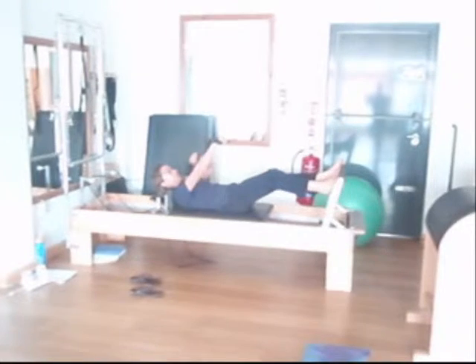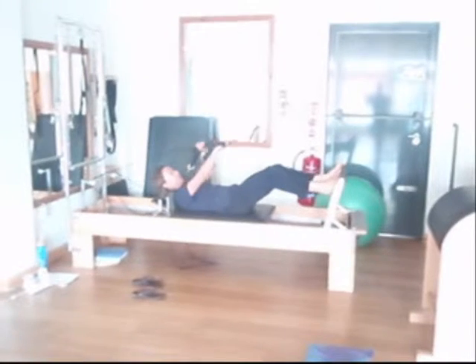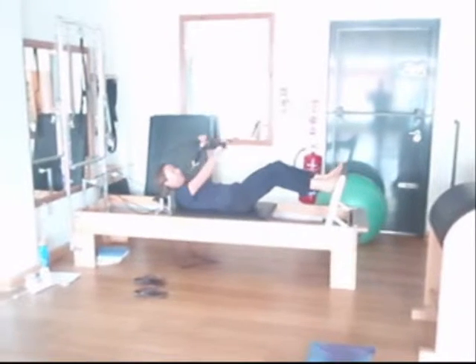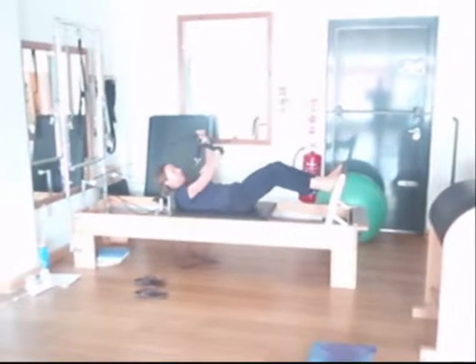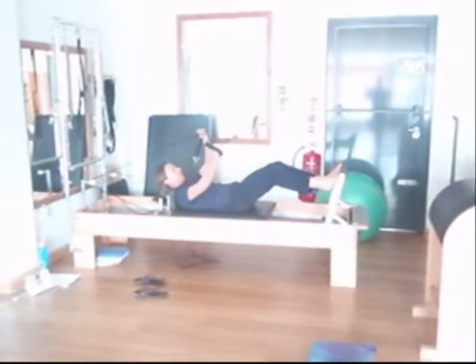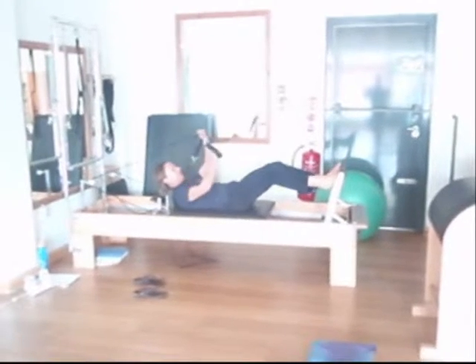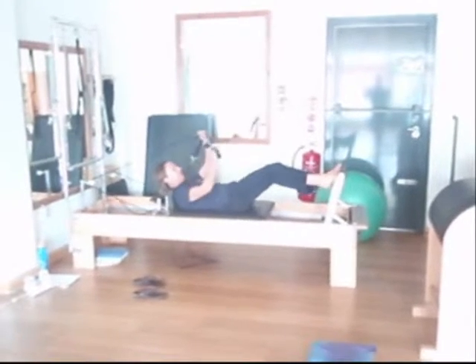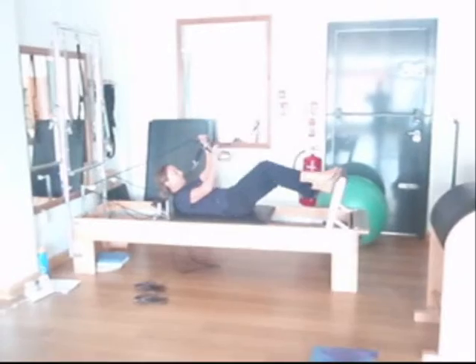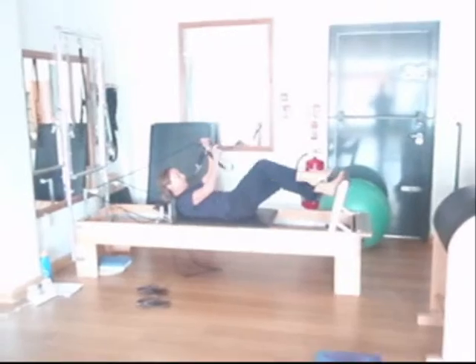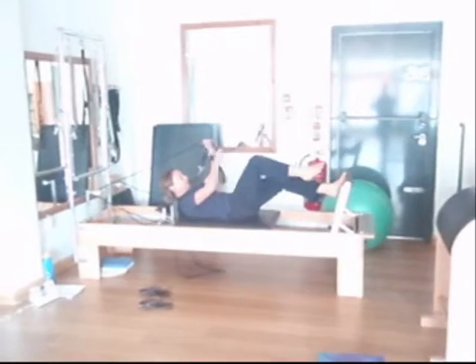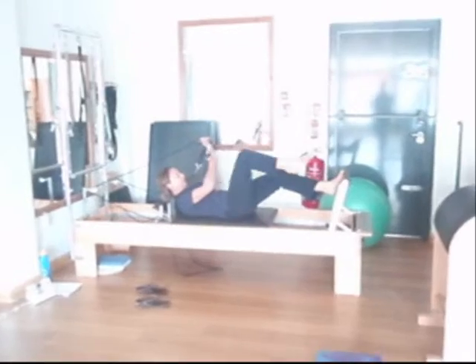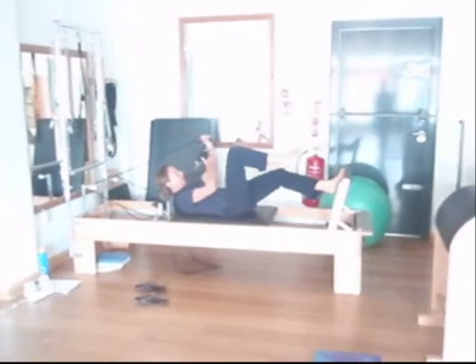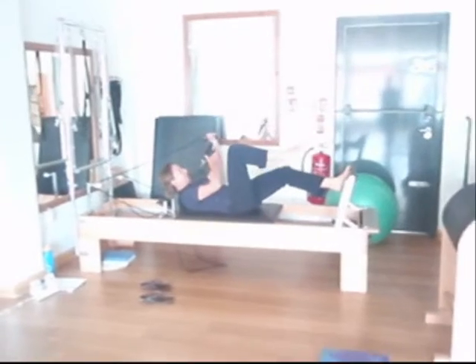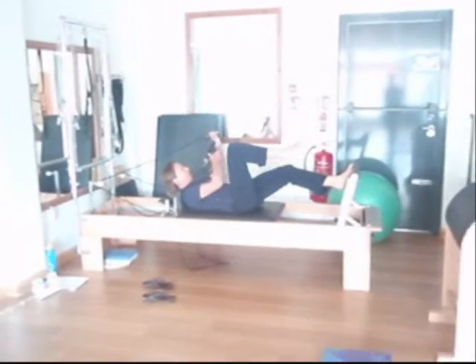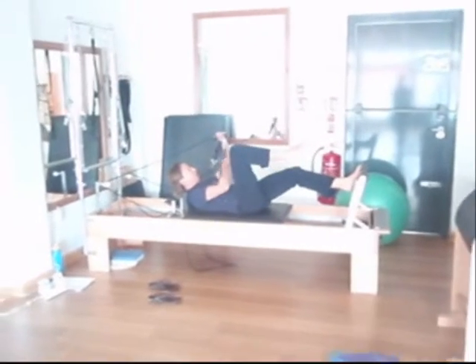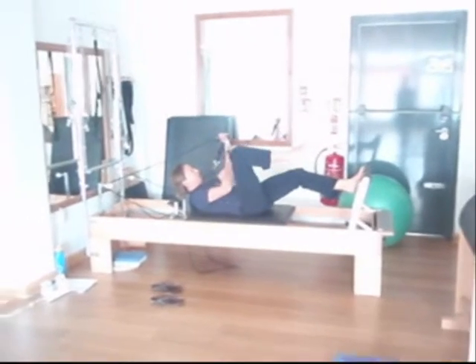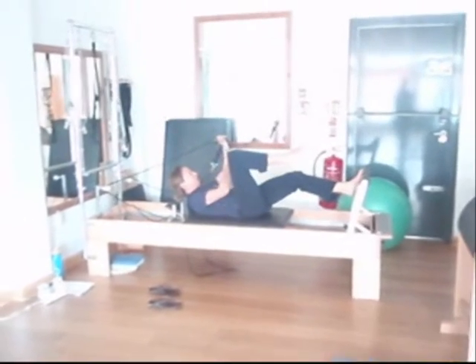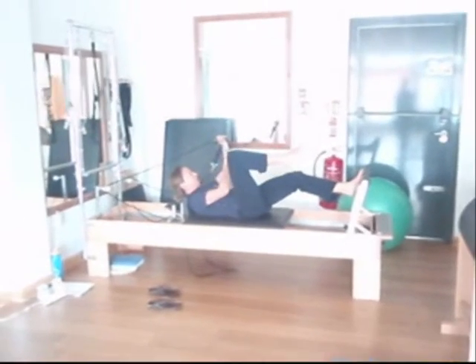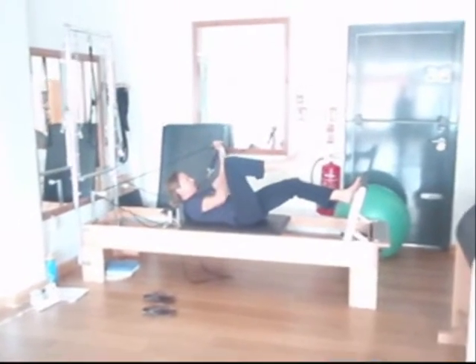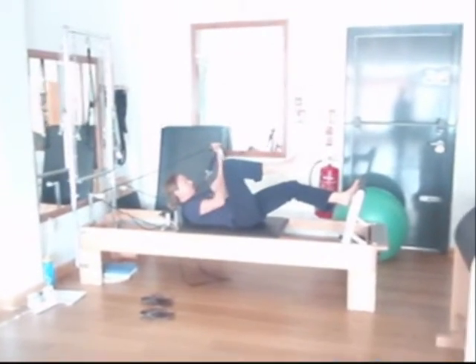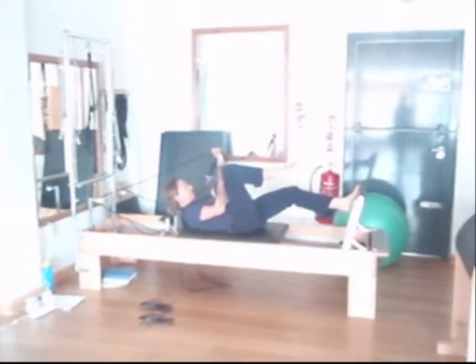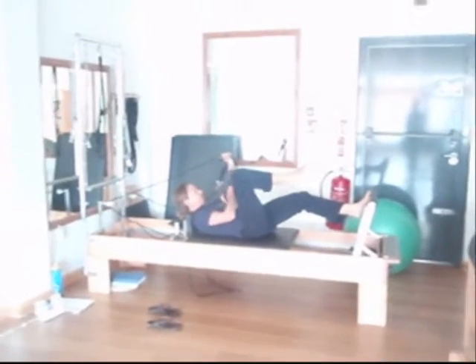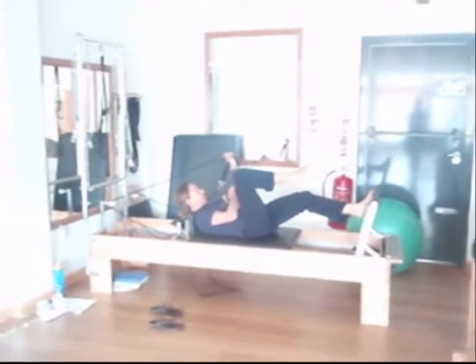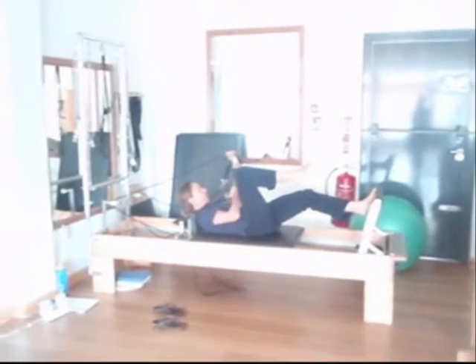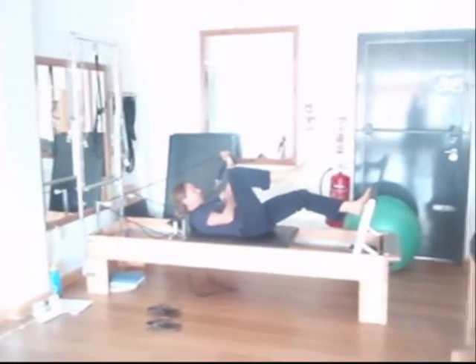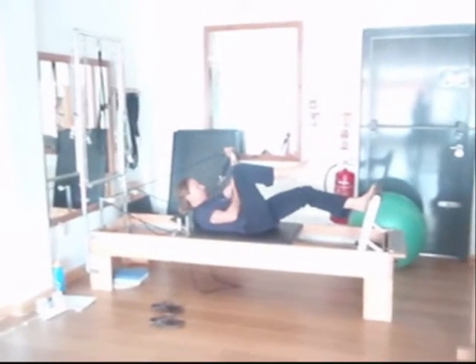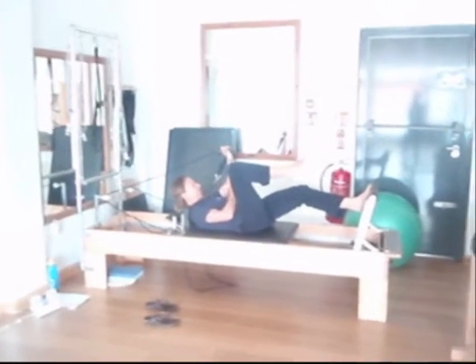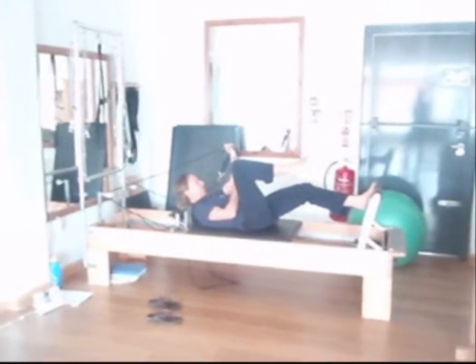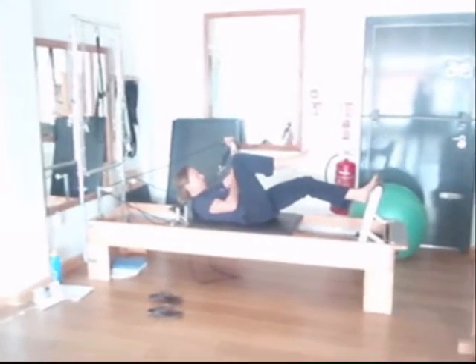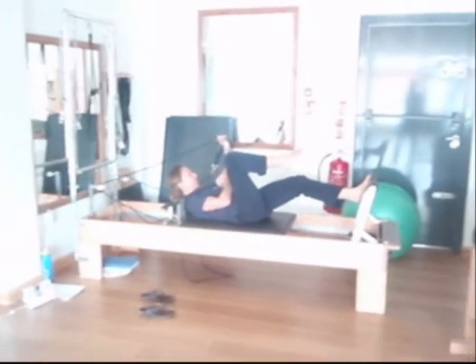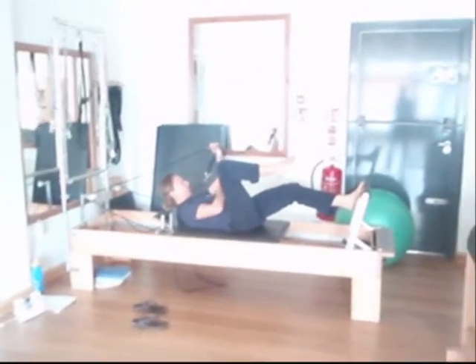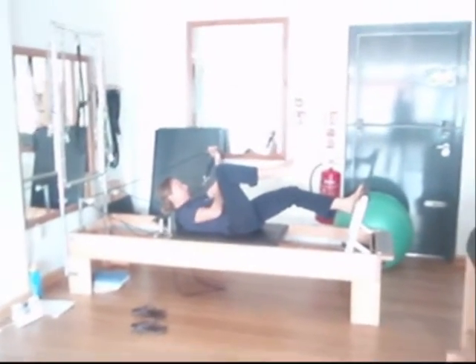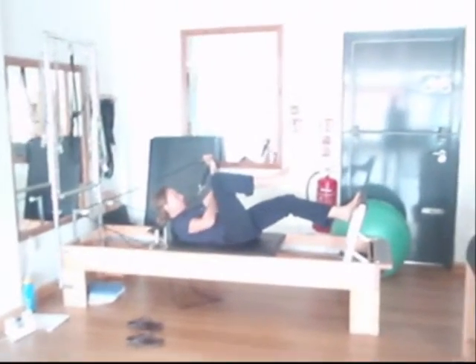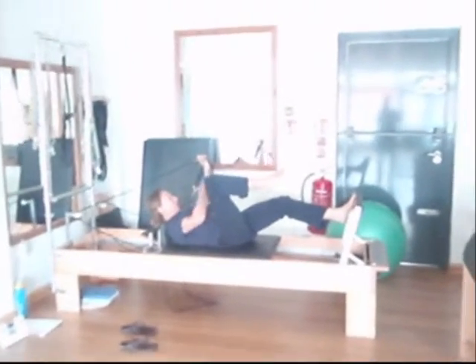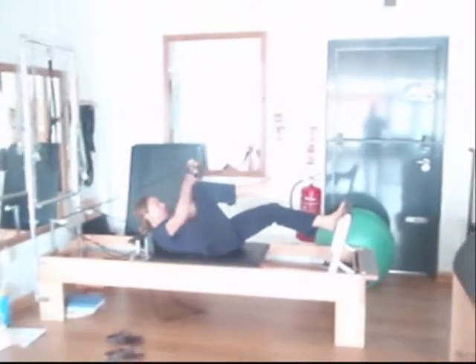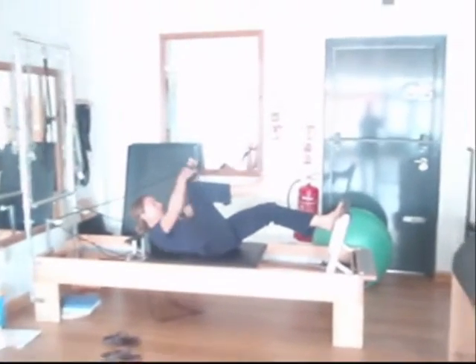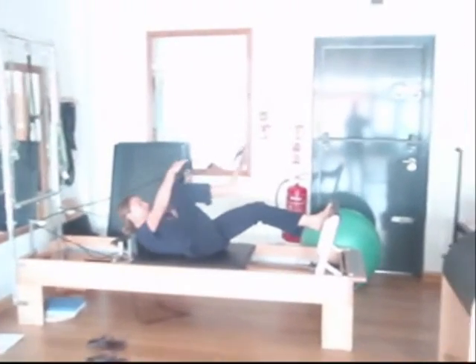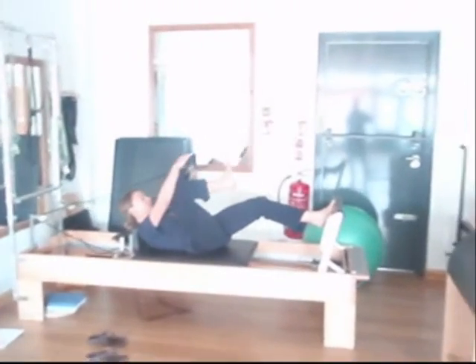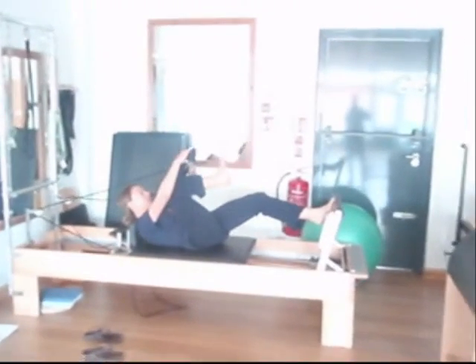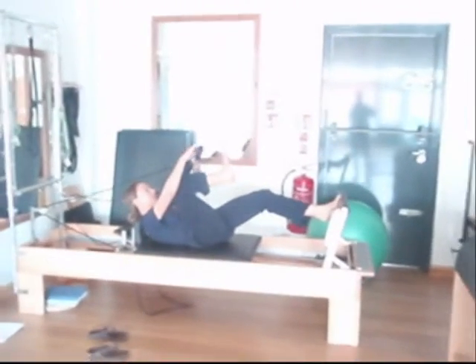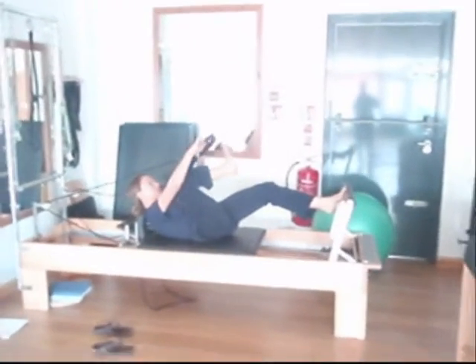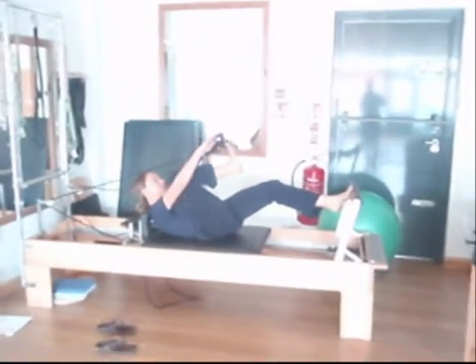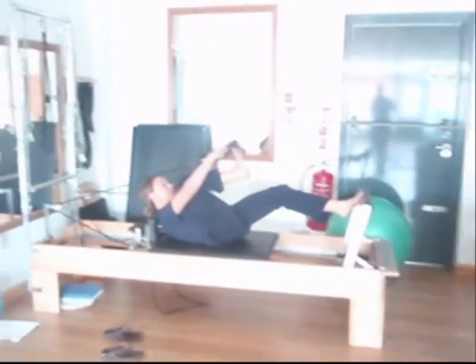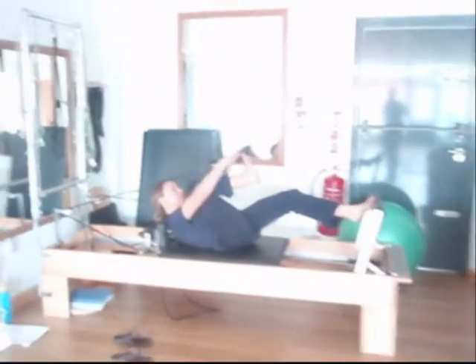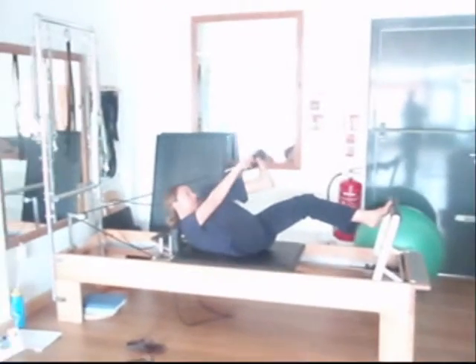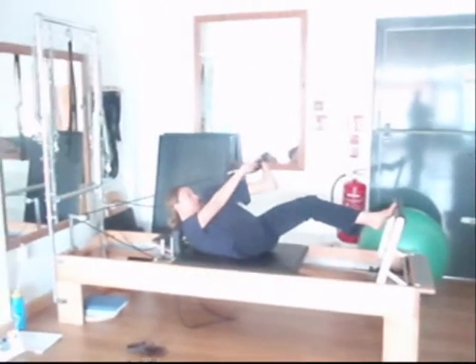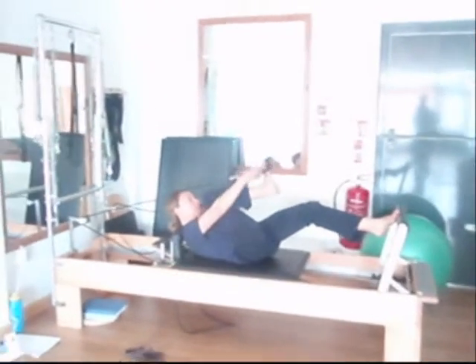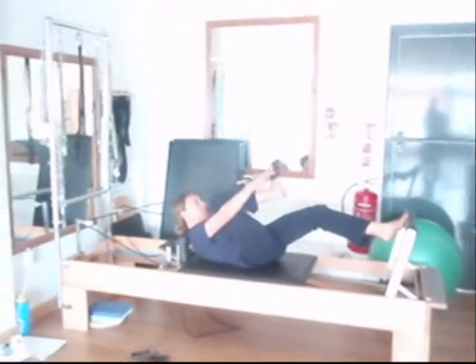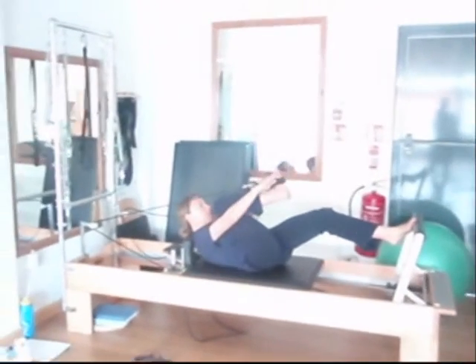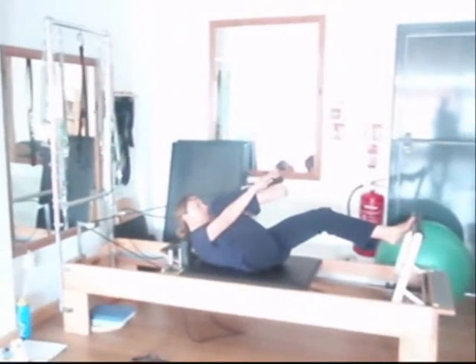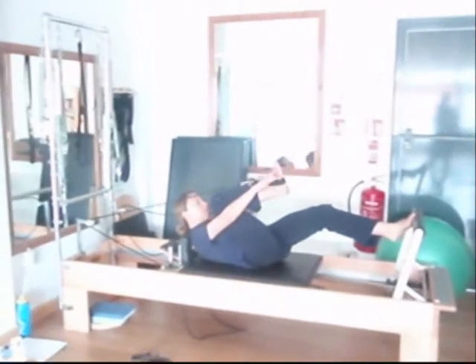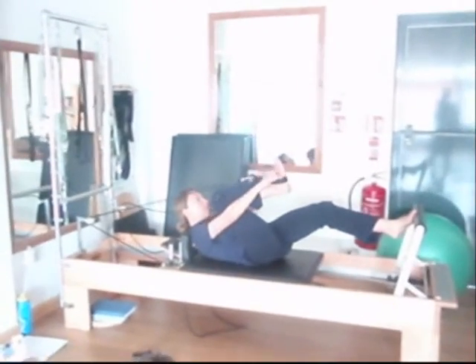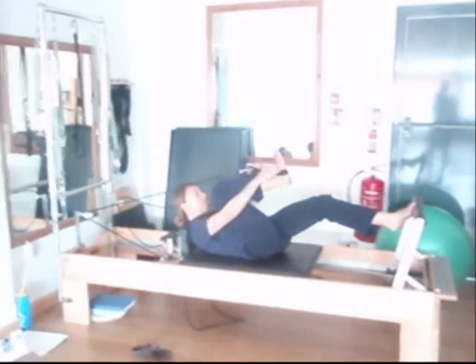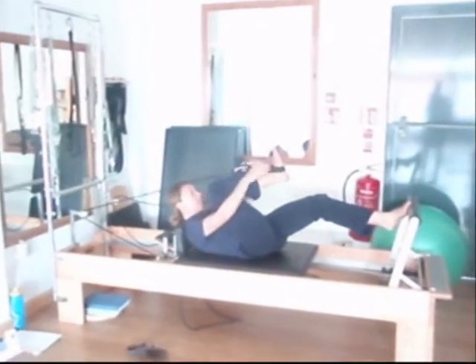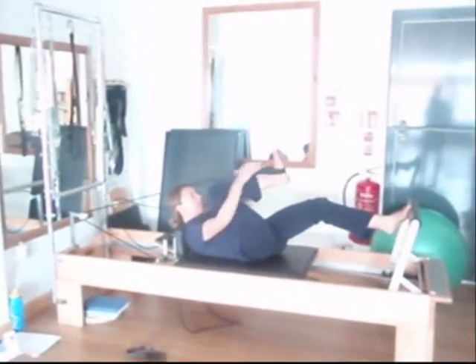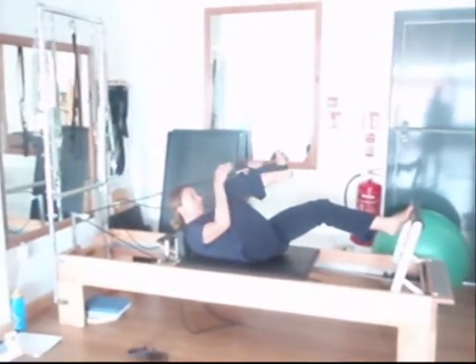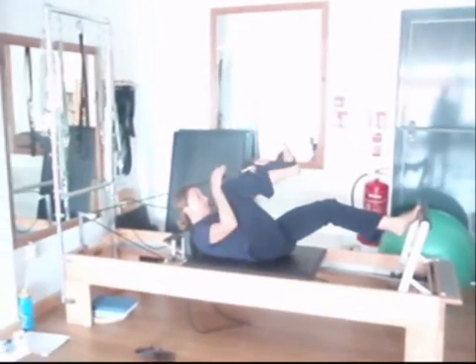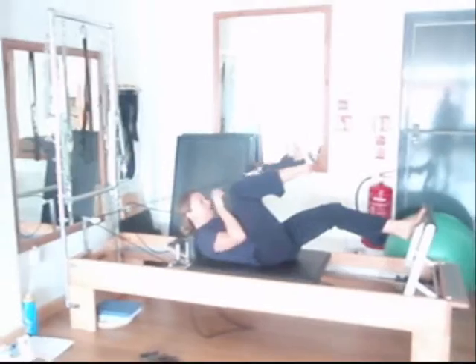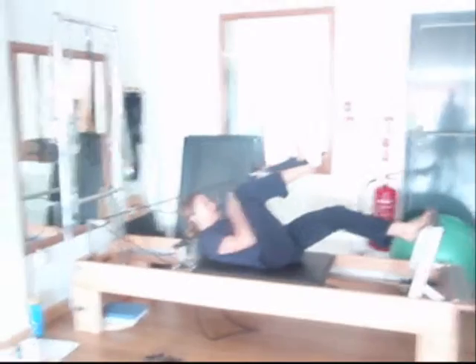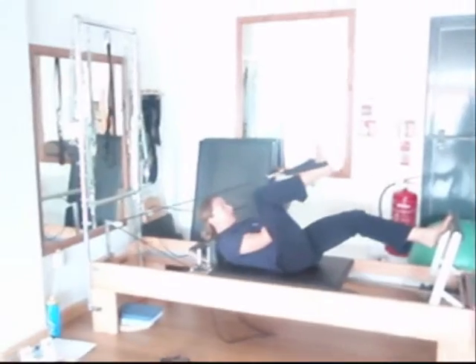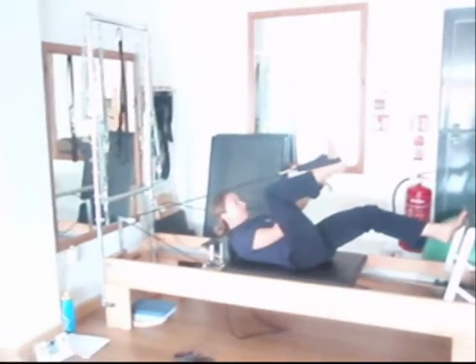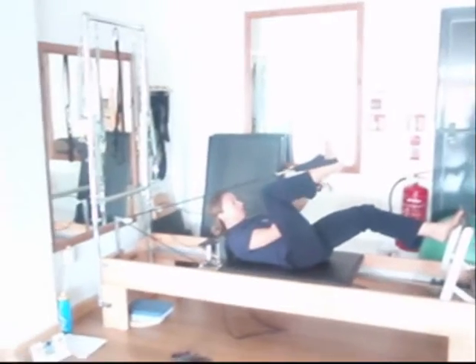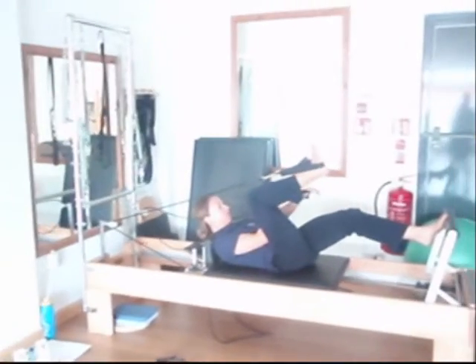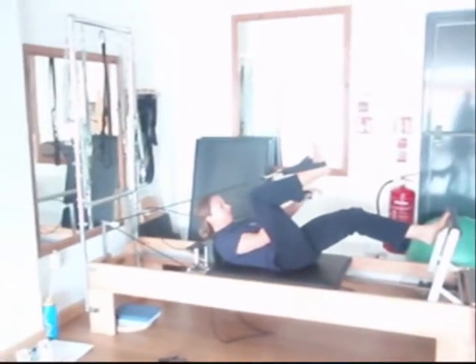Hi, this is Ciaran and Debbie. Debbie's just demonstrating a machine called the reformer. So what do you use this for, Debbie?